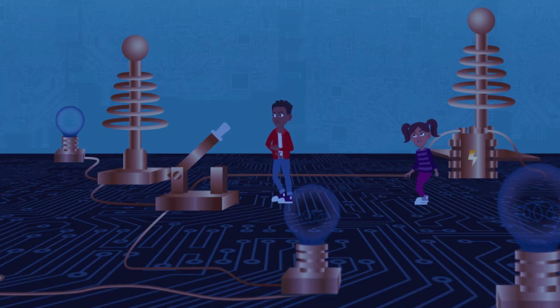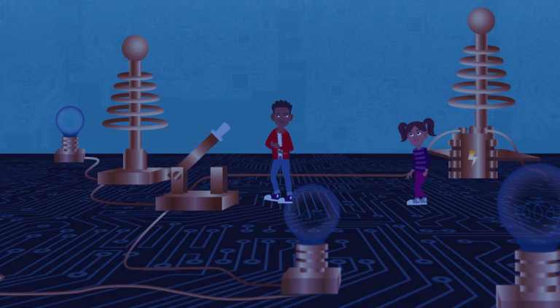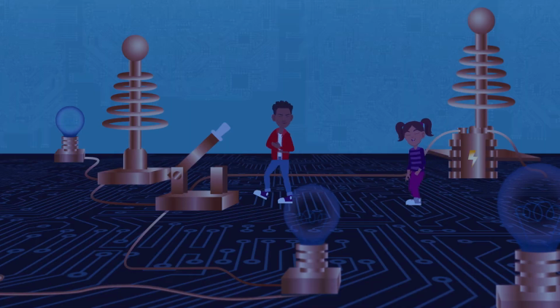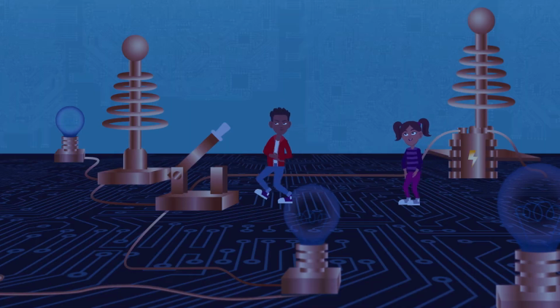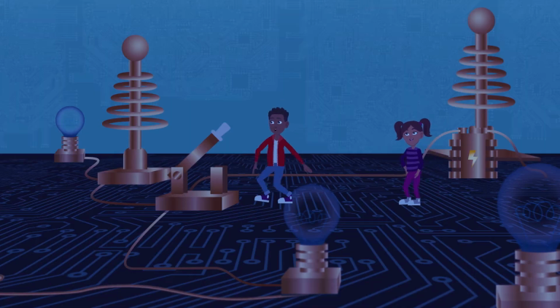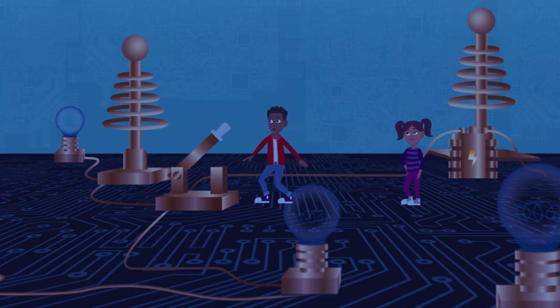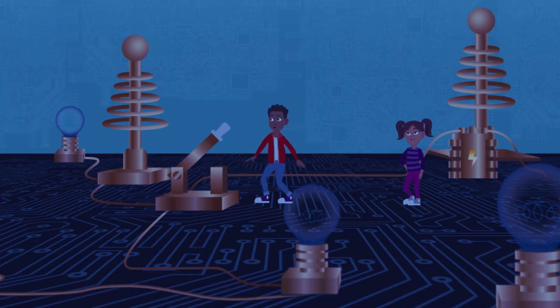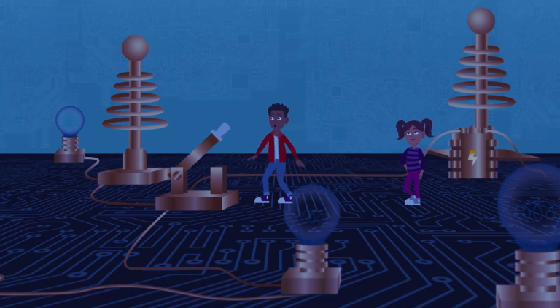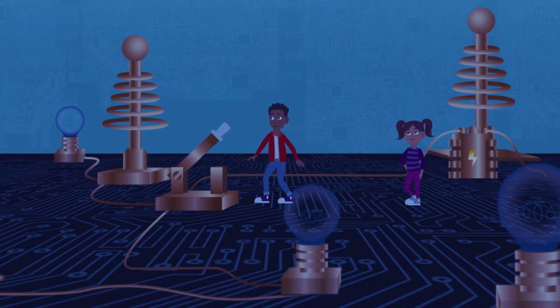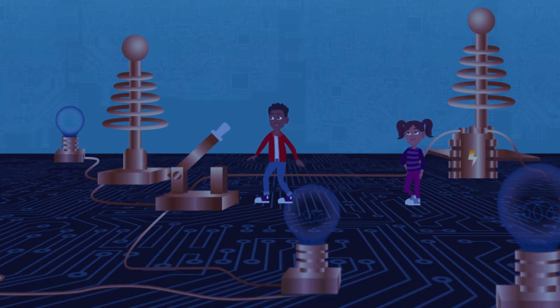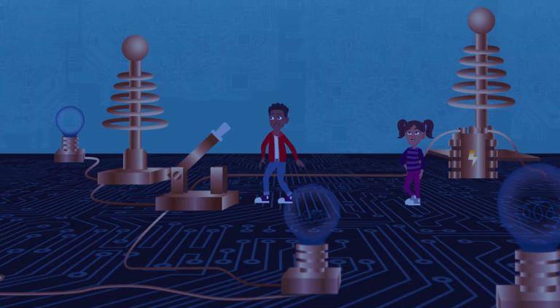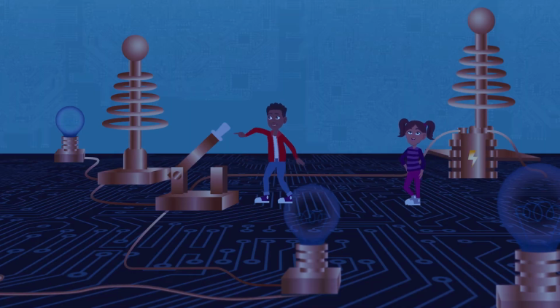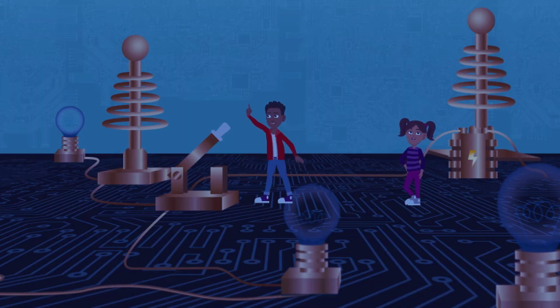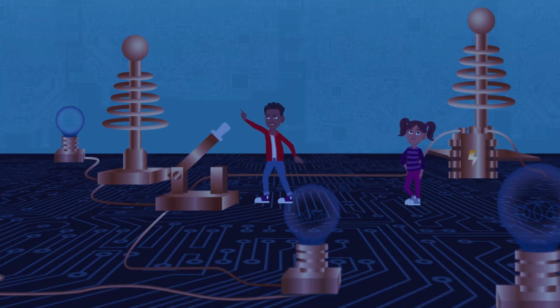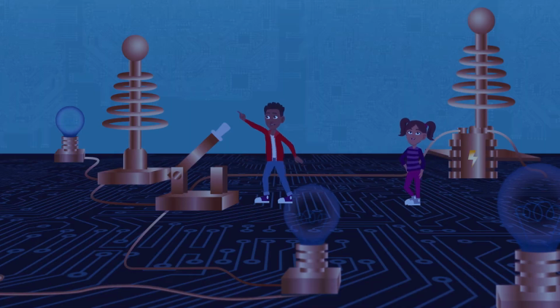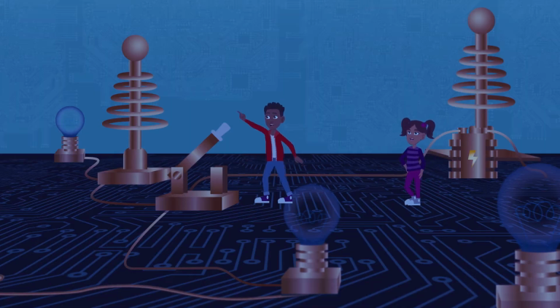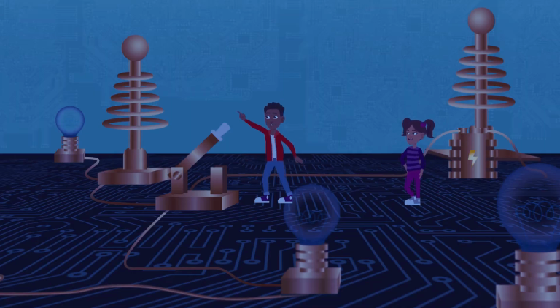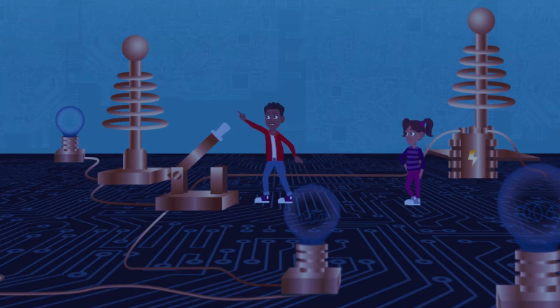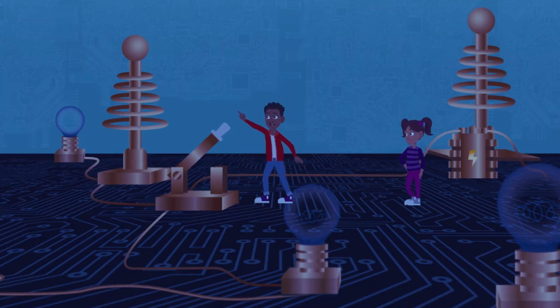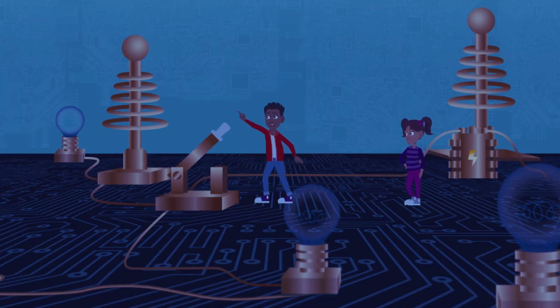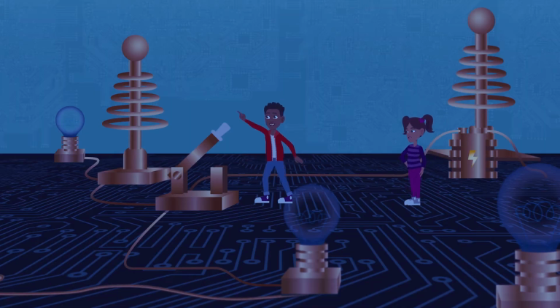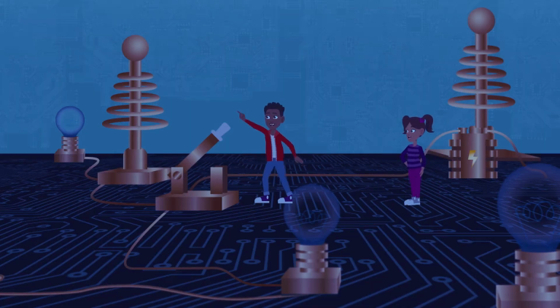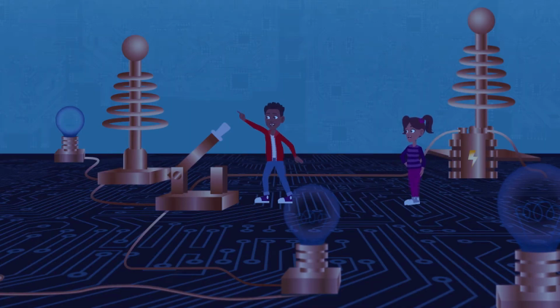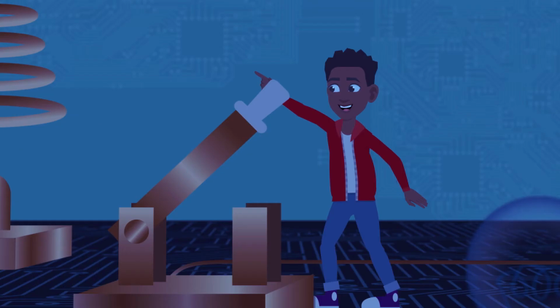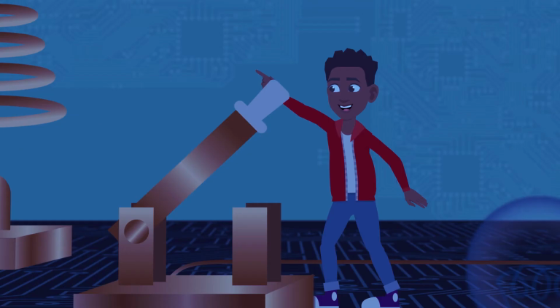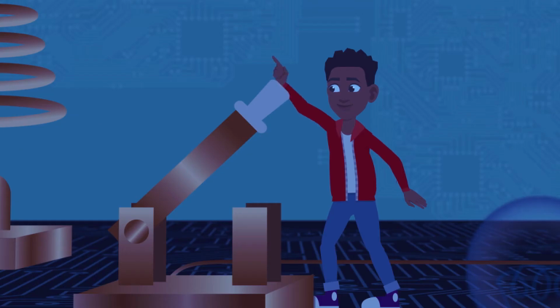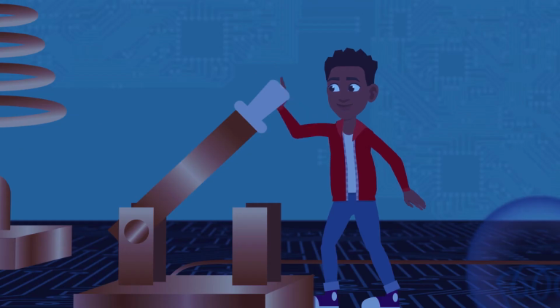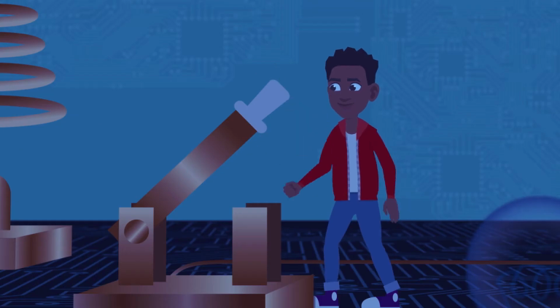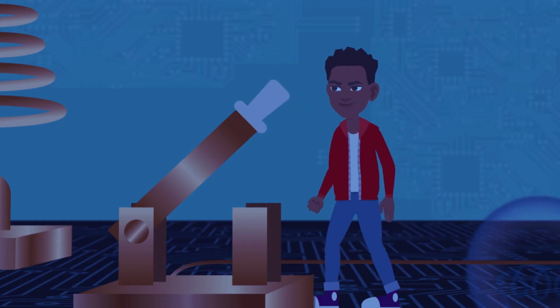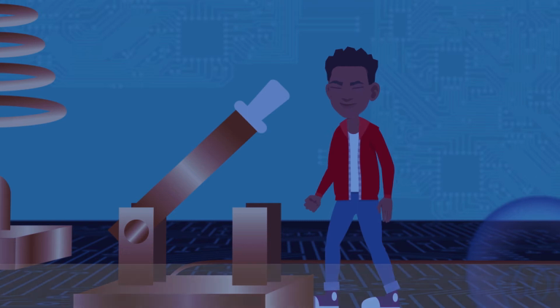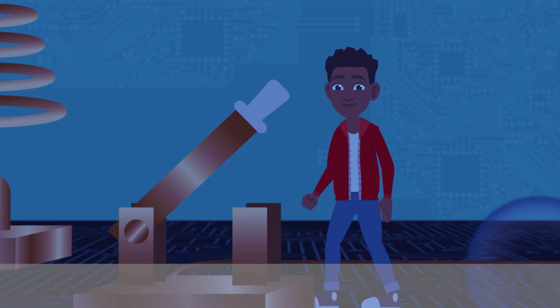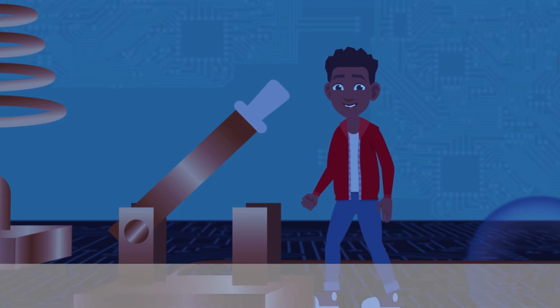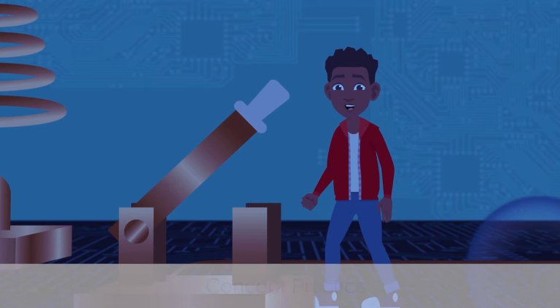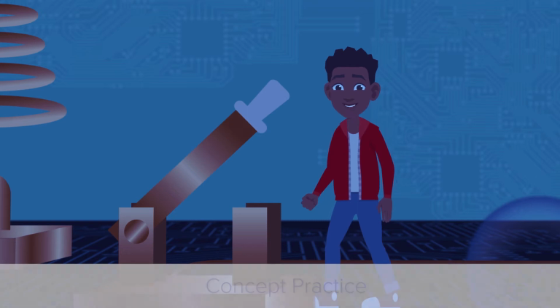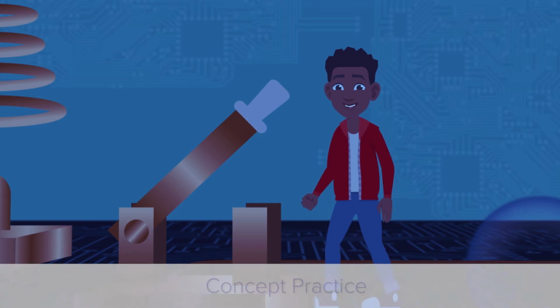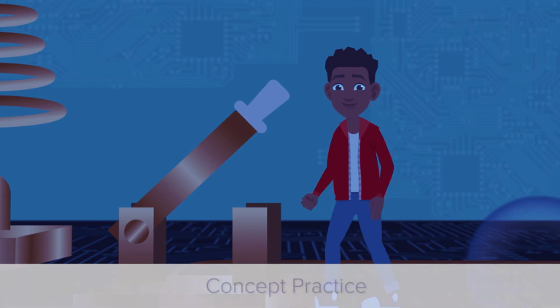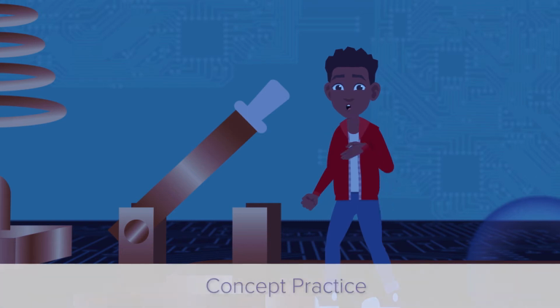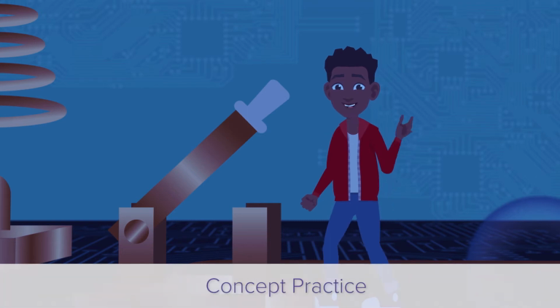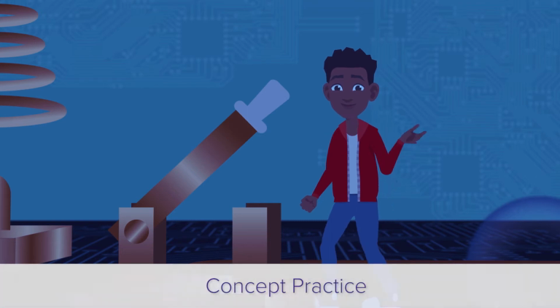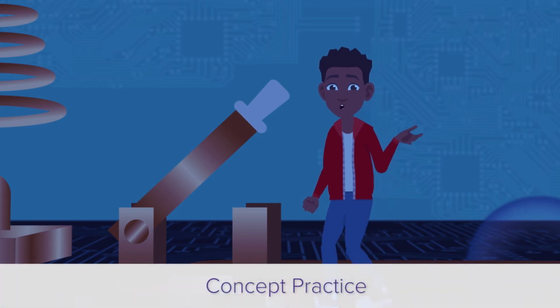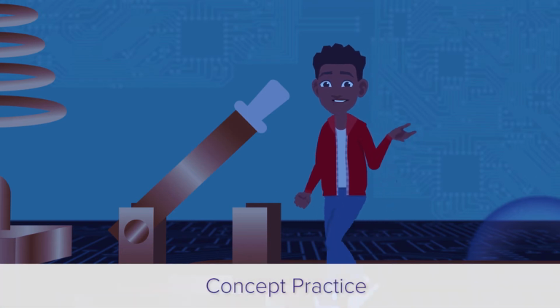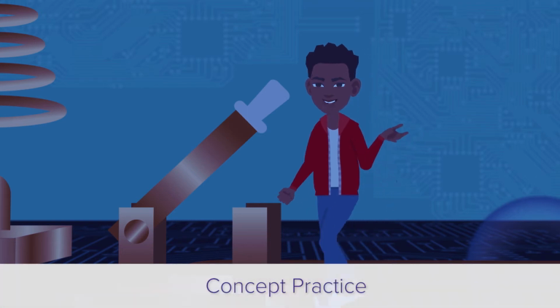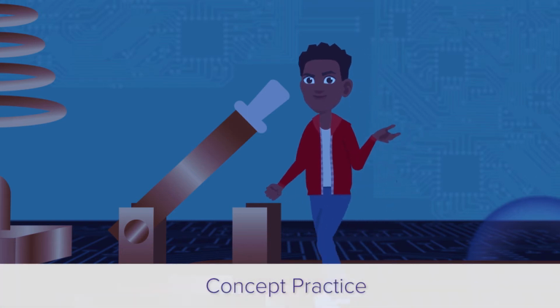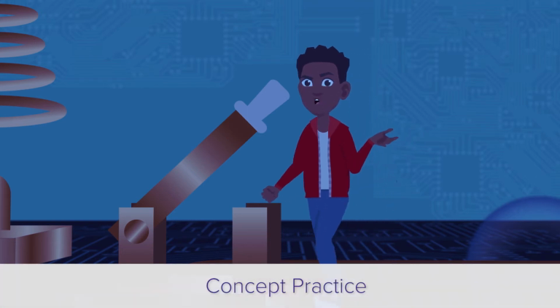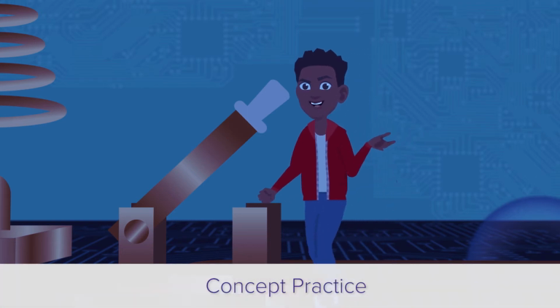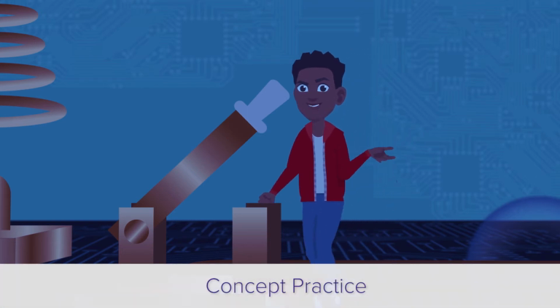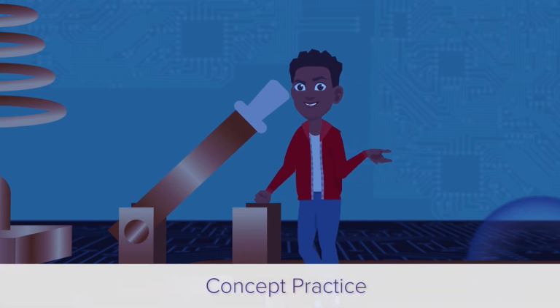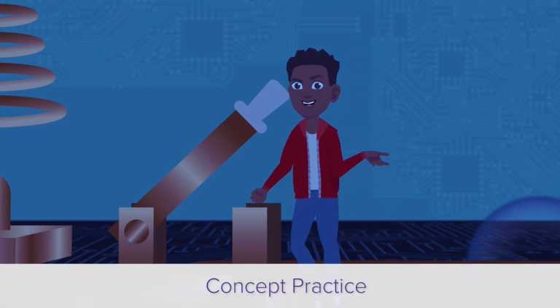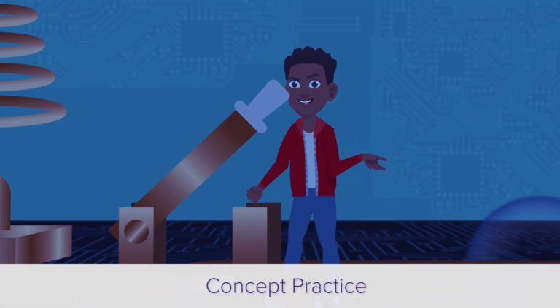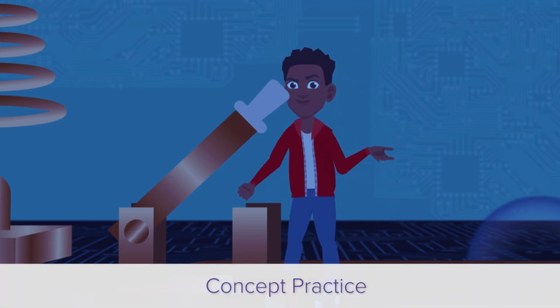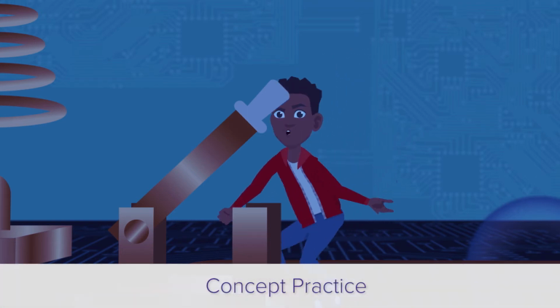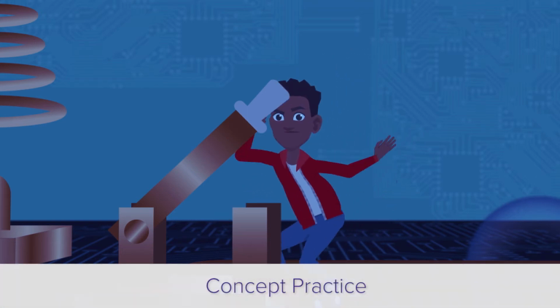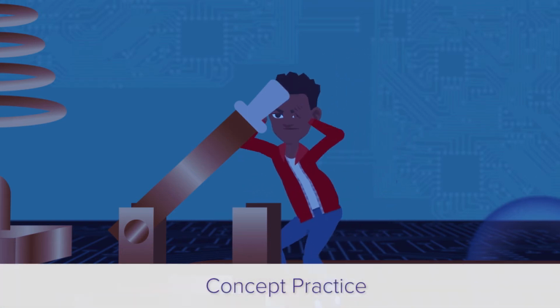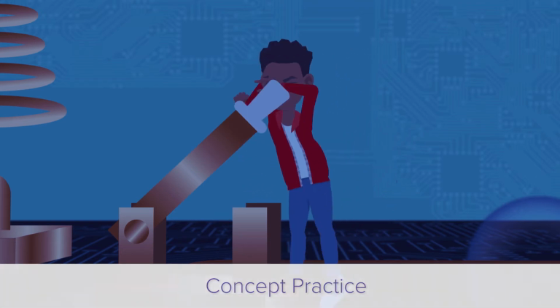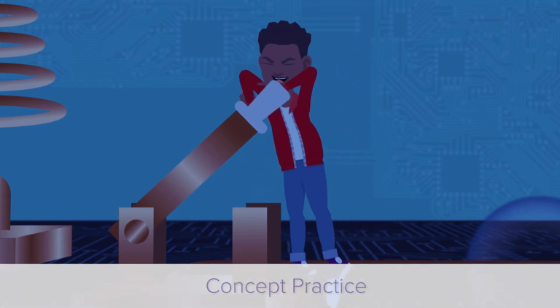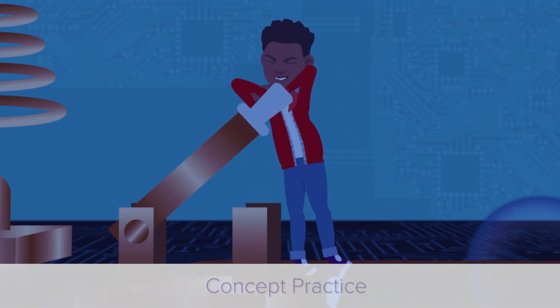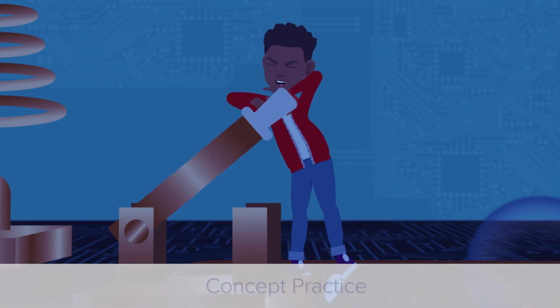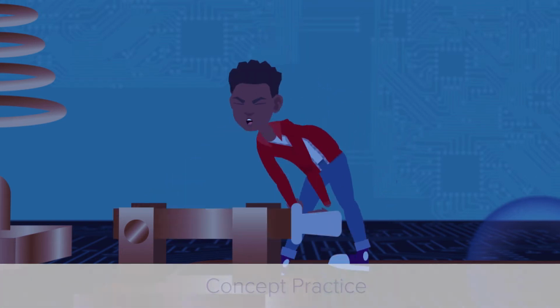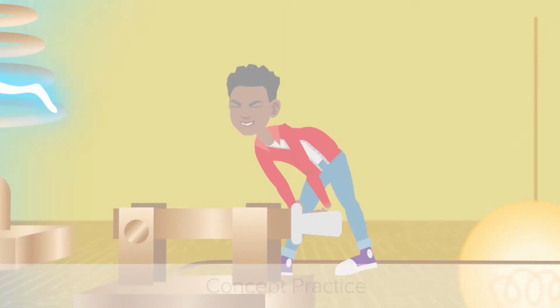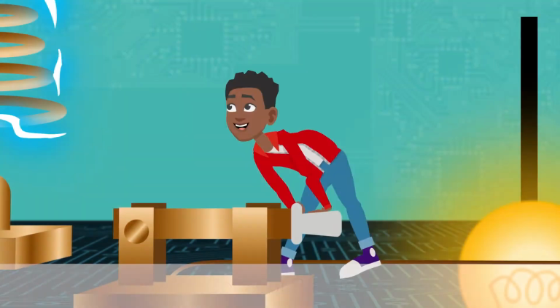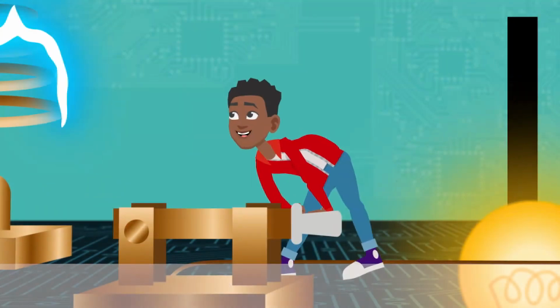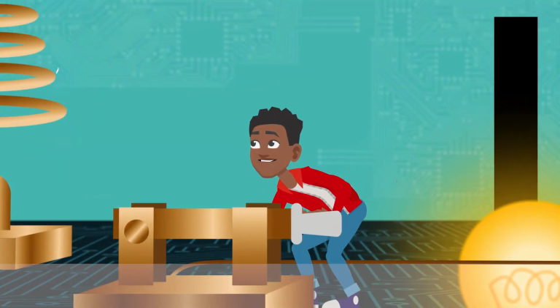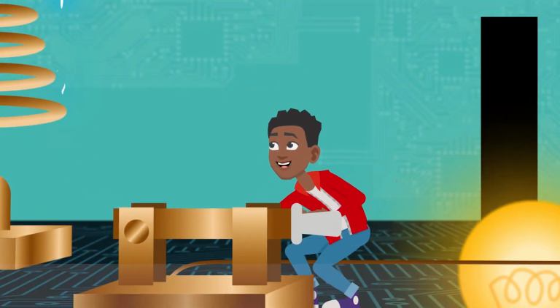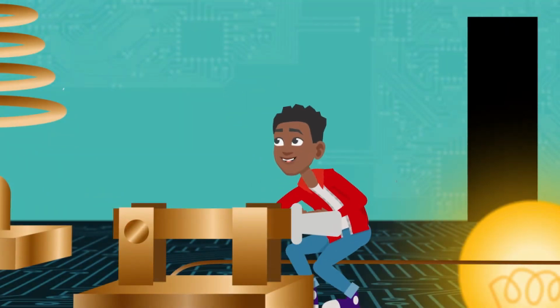Whoa! Is that a Tesla coil? Concept Practice provides practice items to build our confidence.